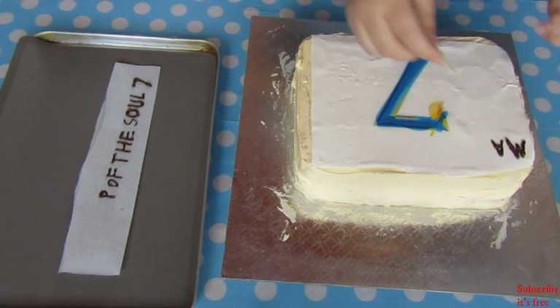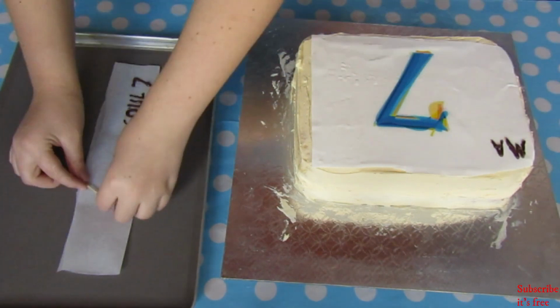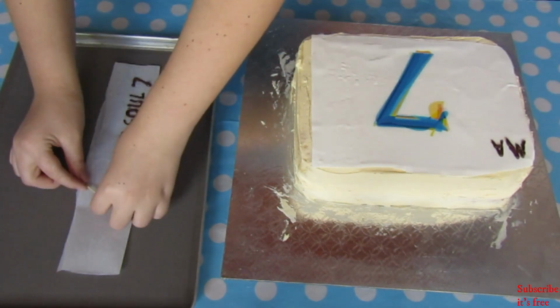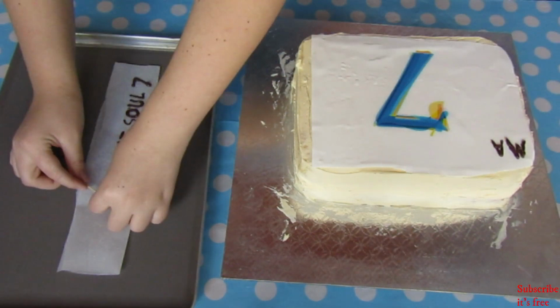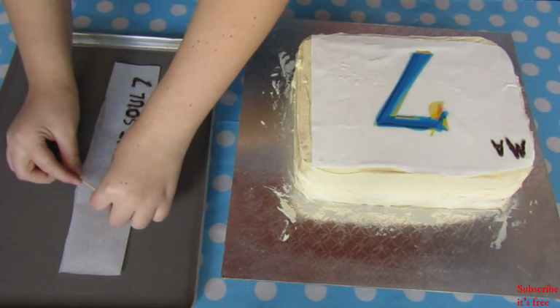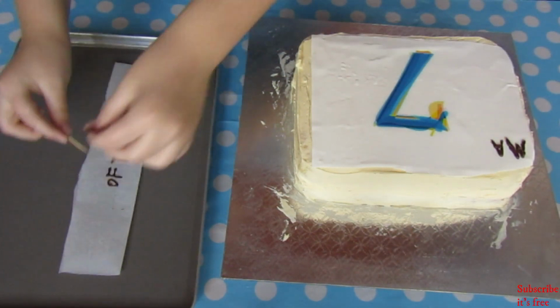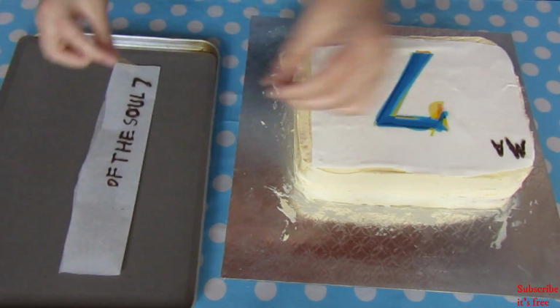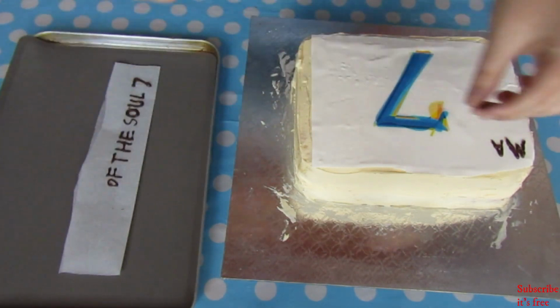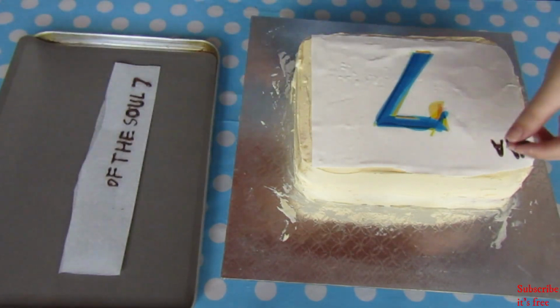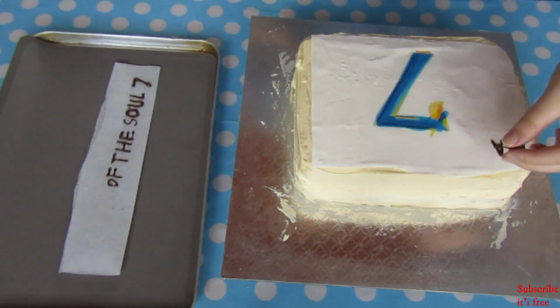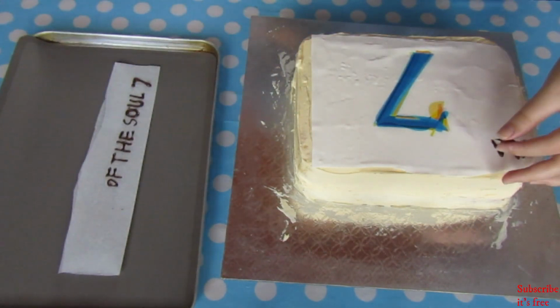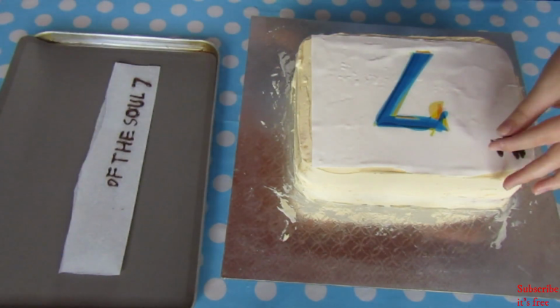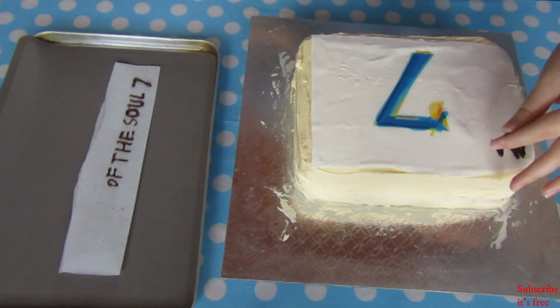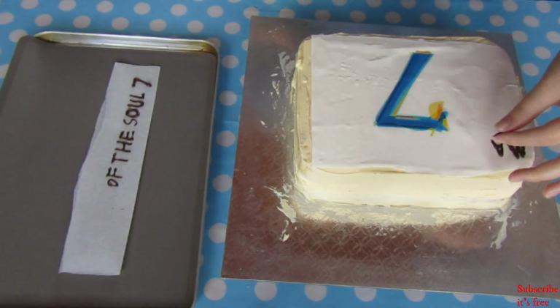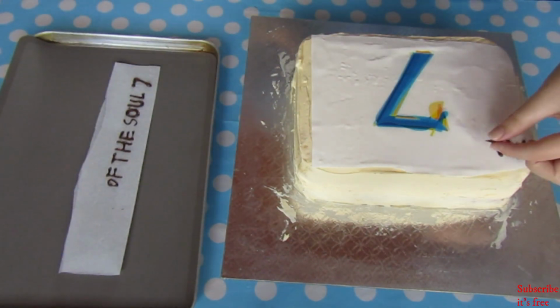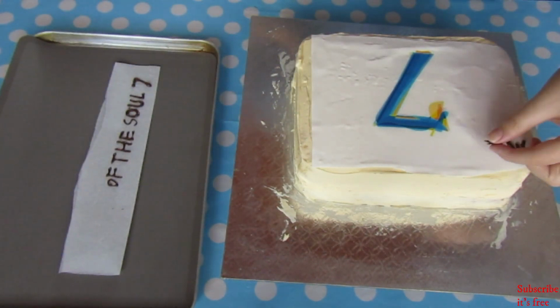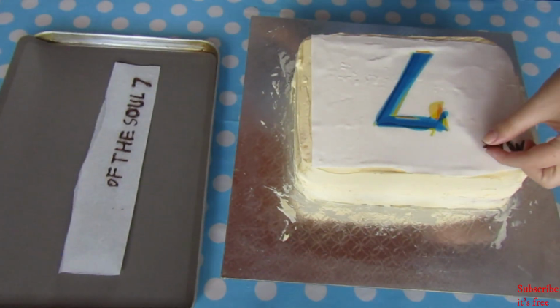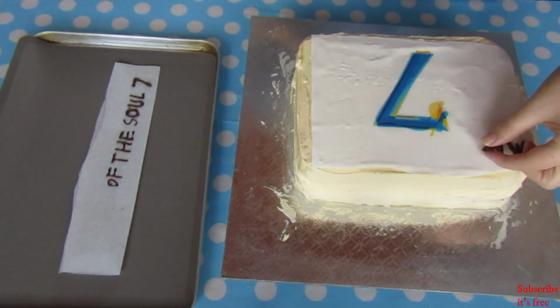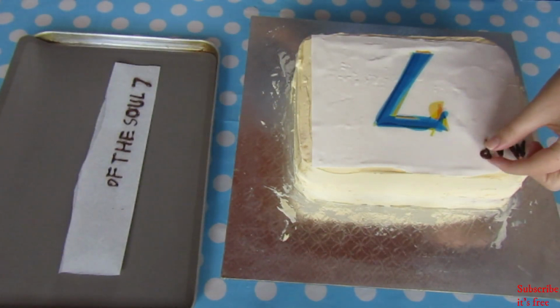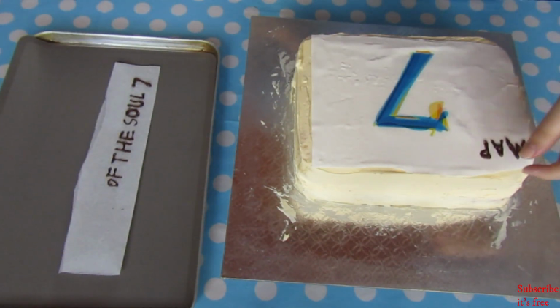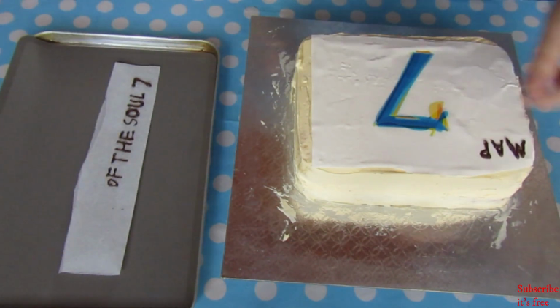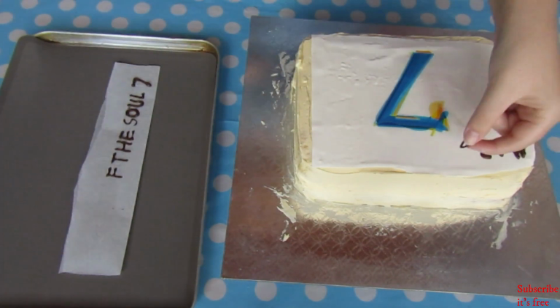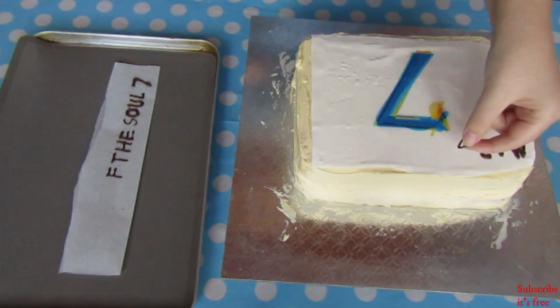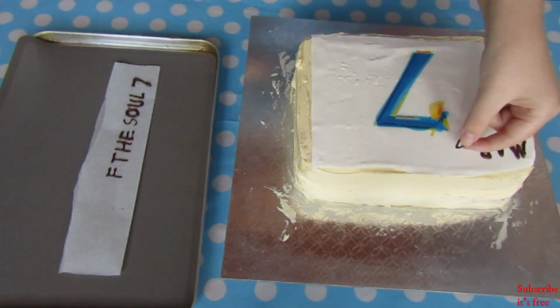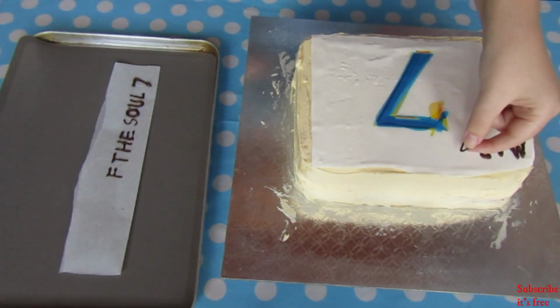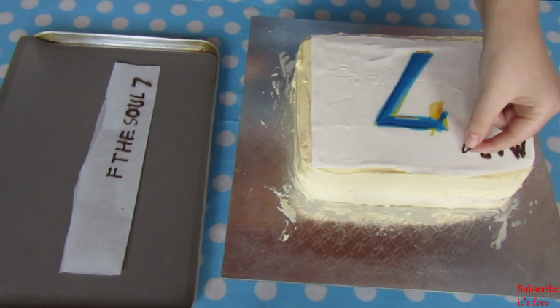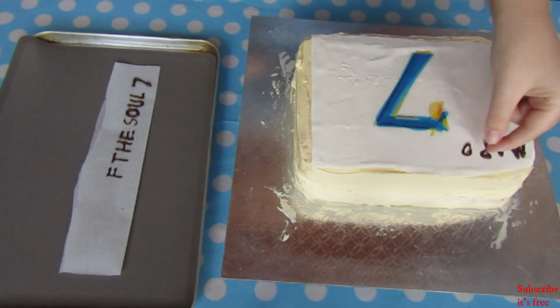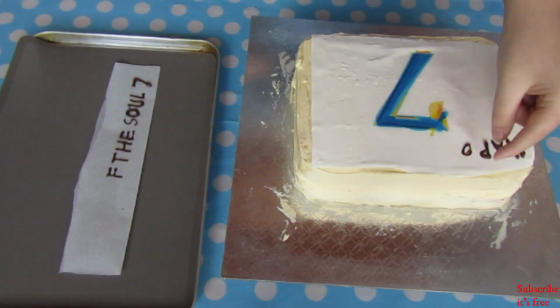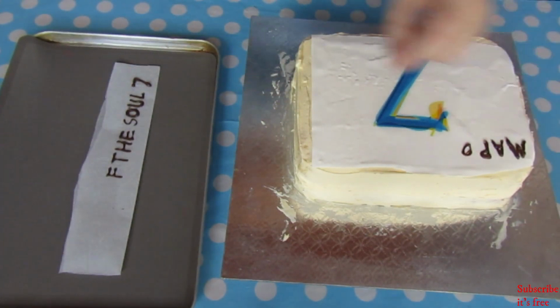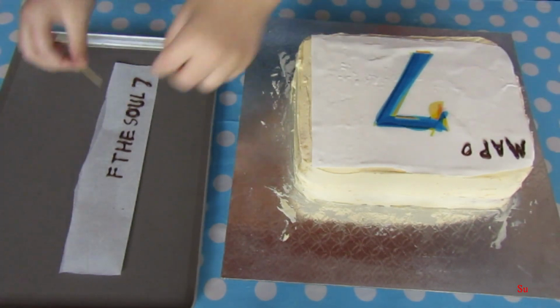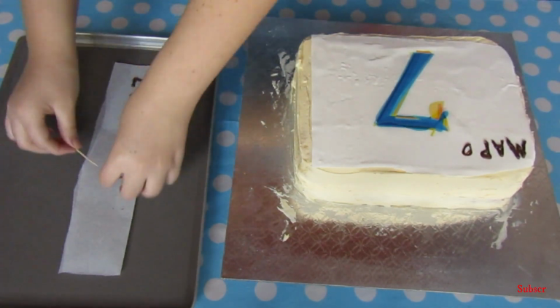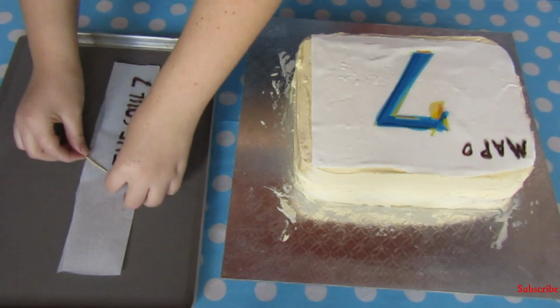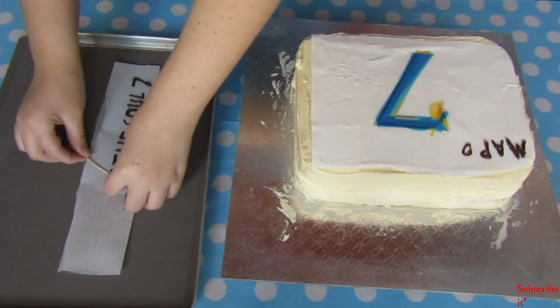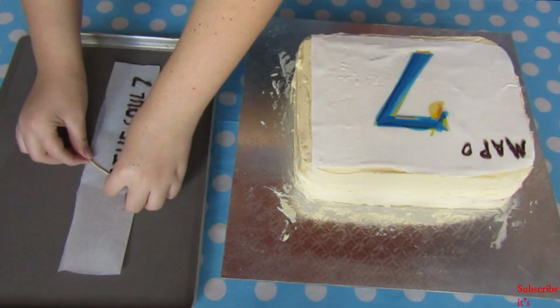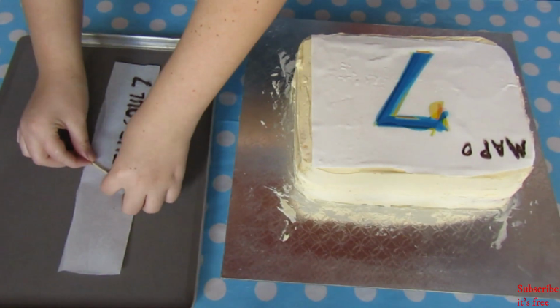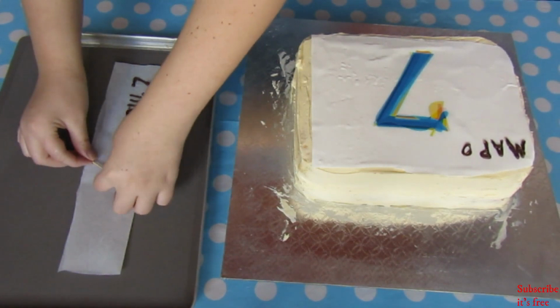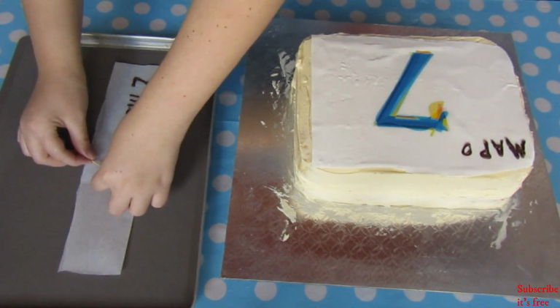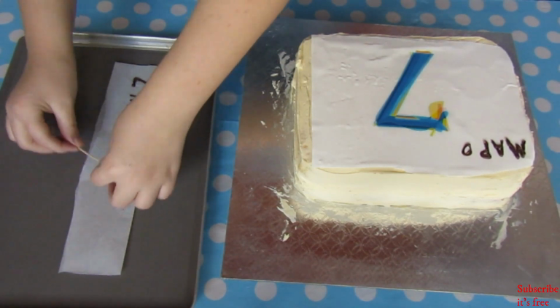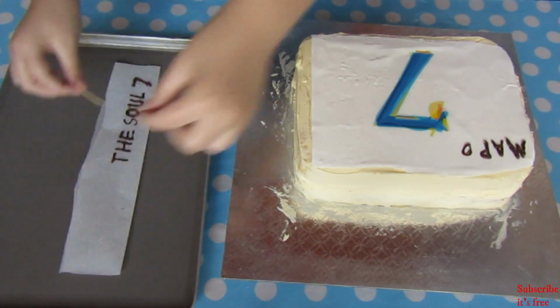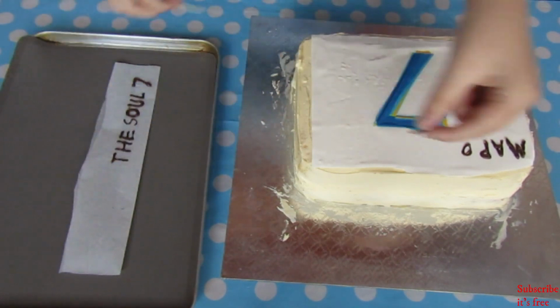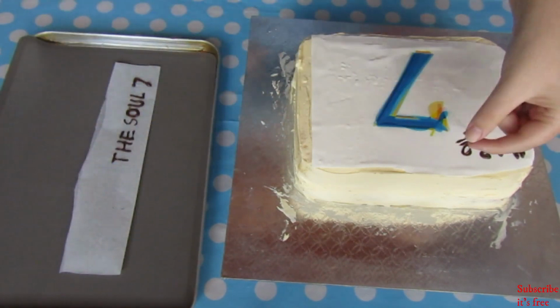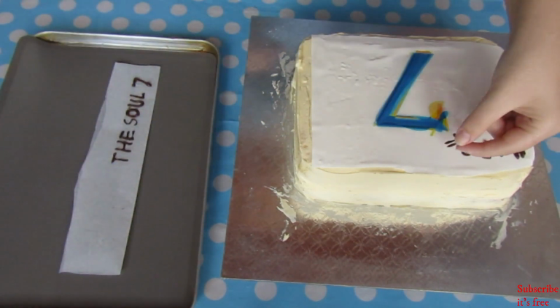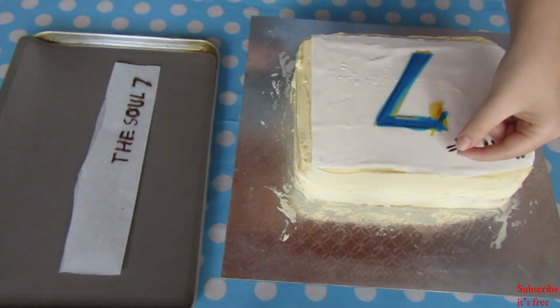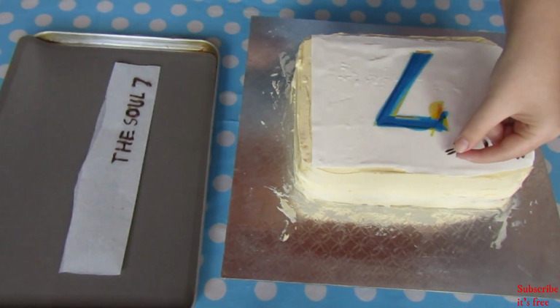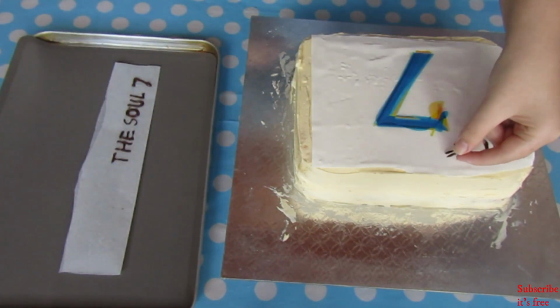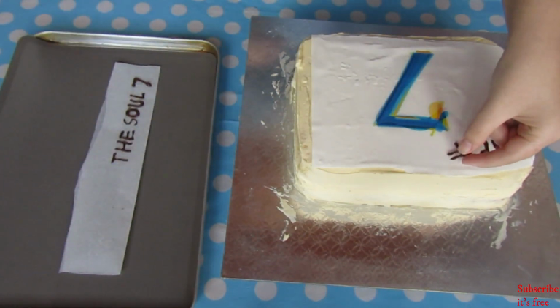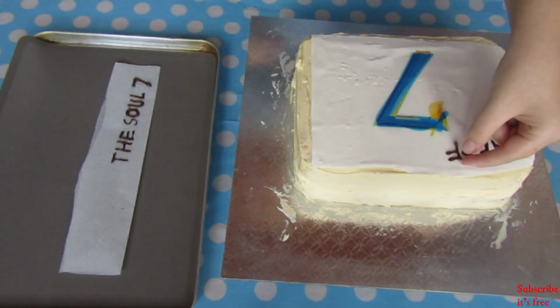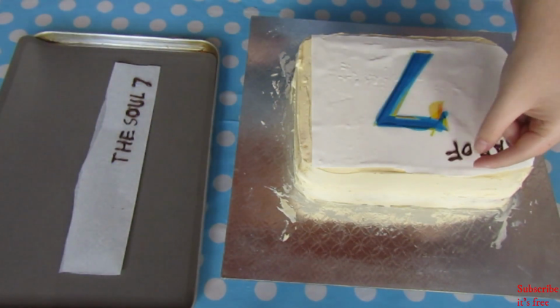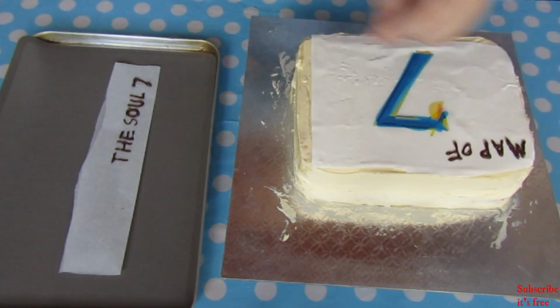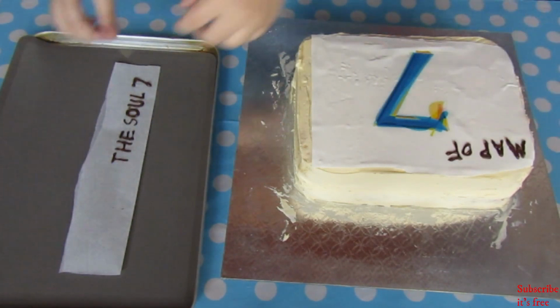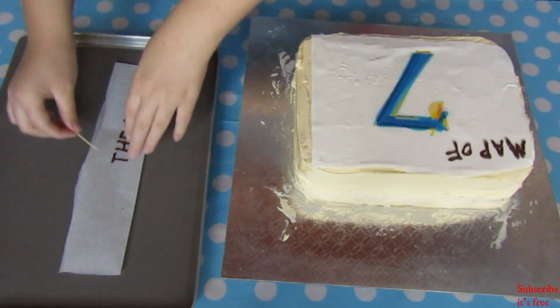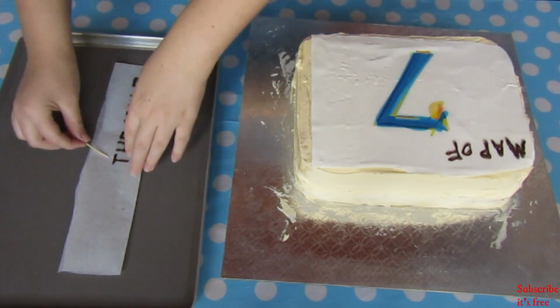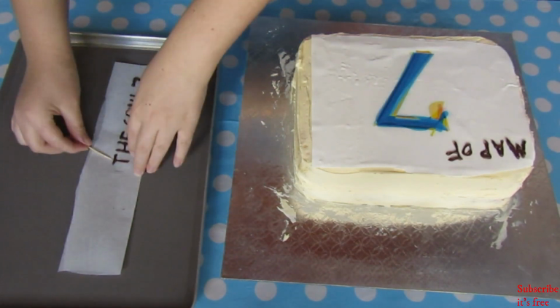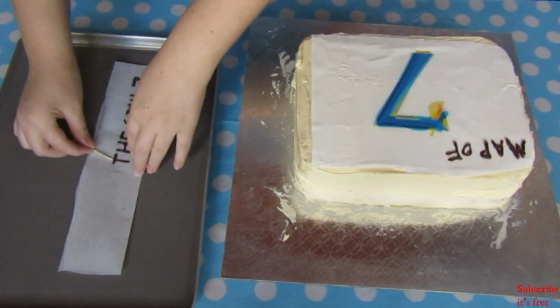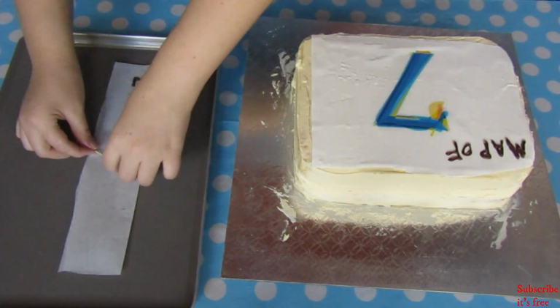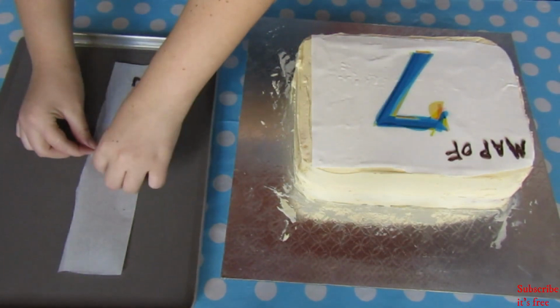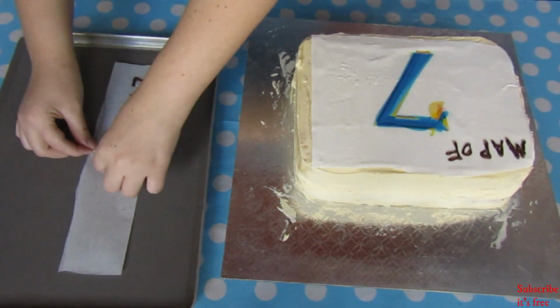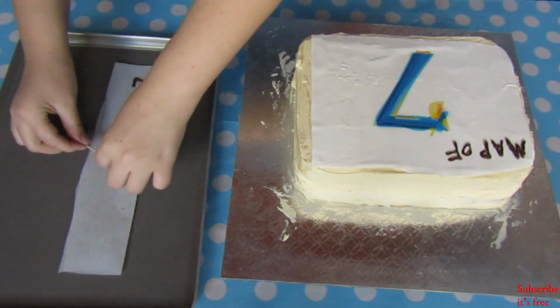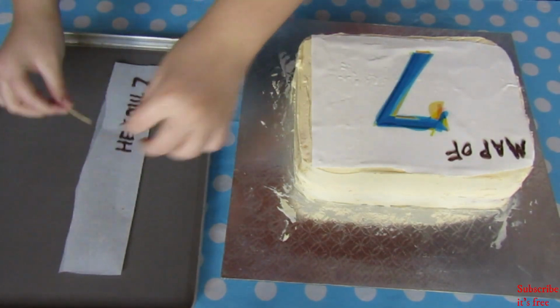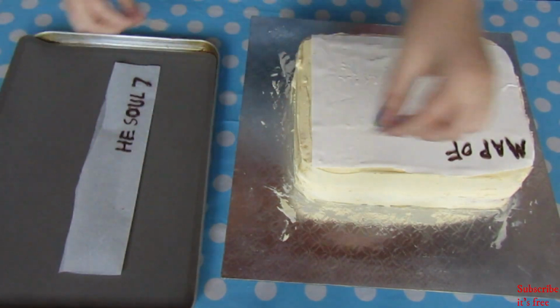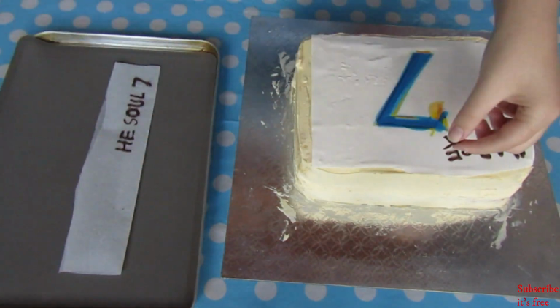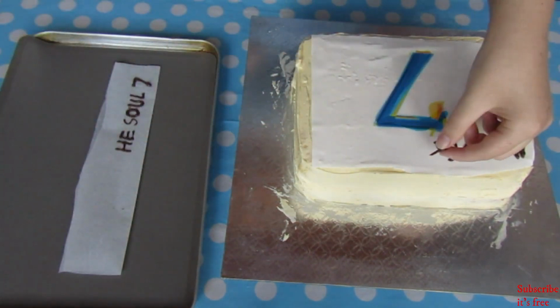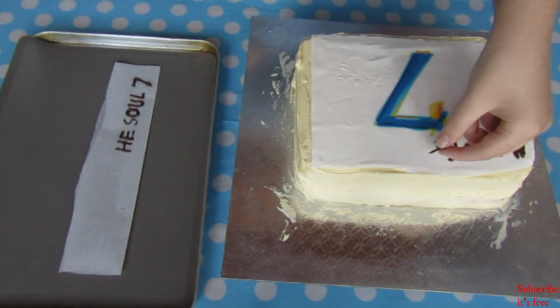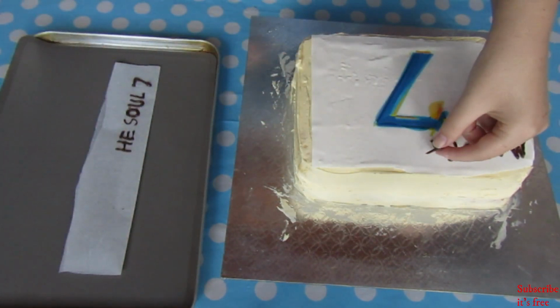Place the chocolate letters onto the cake. Add a drop of melted chocolate to the back of the chocolate letters — this will help them stick.